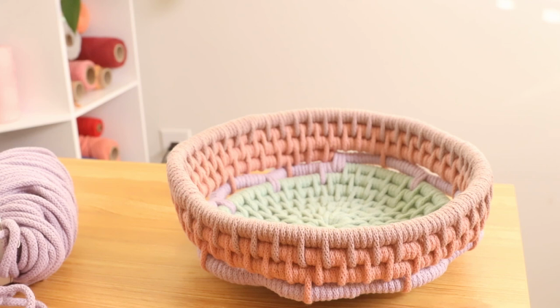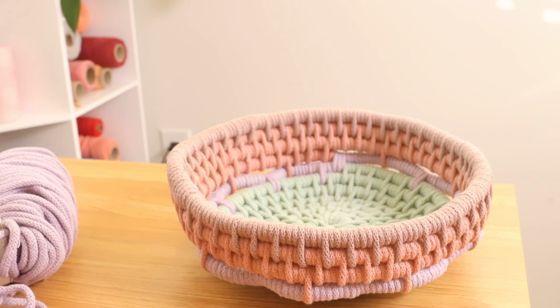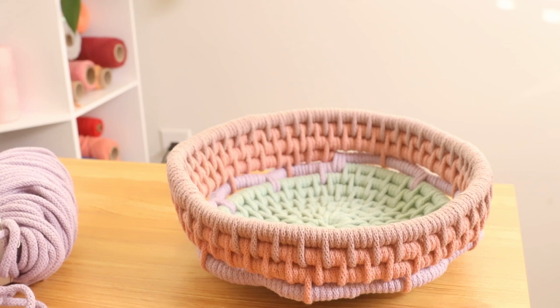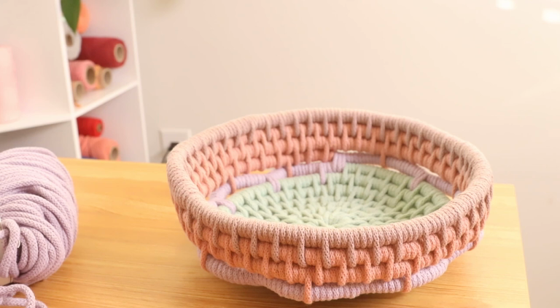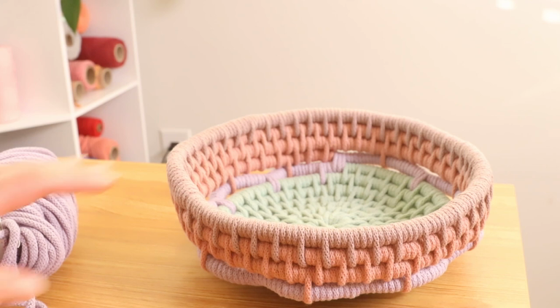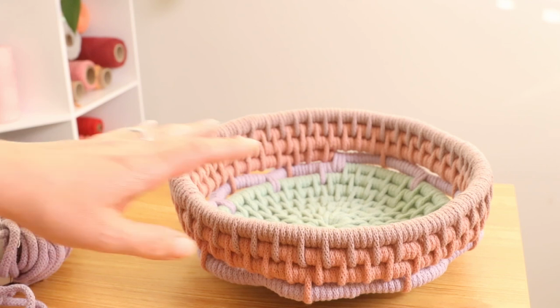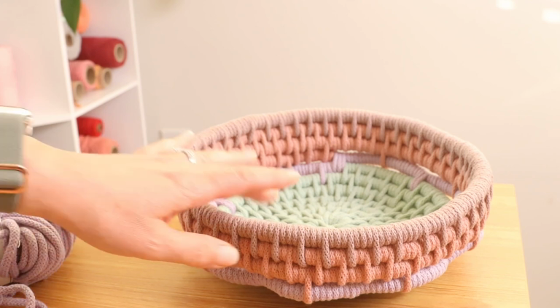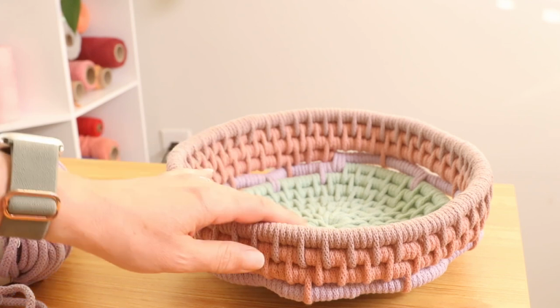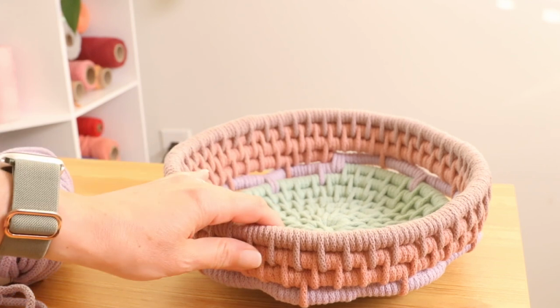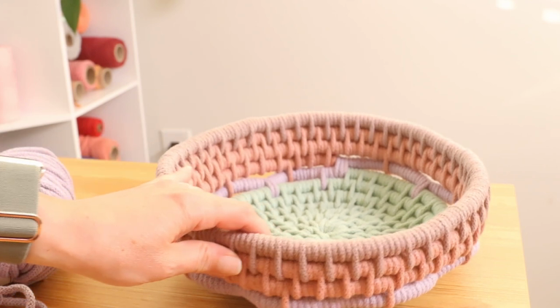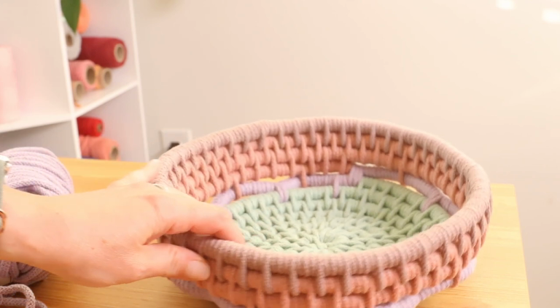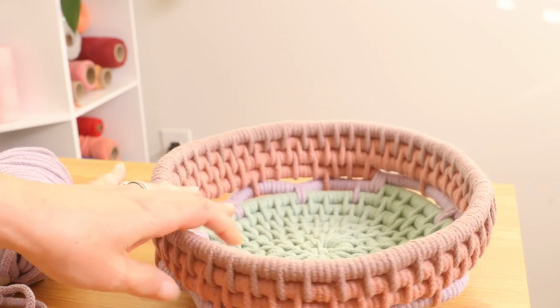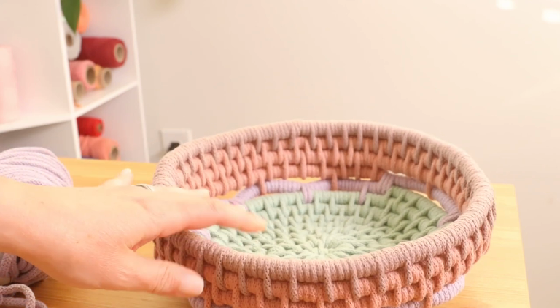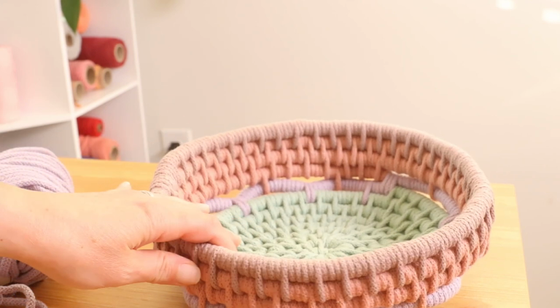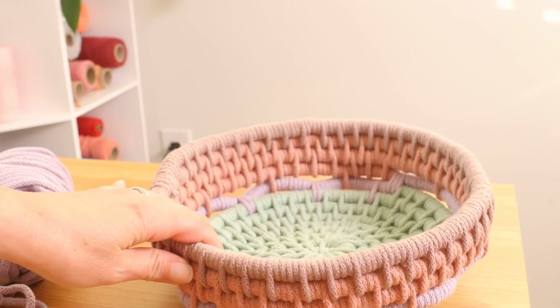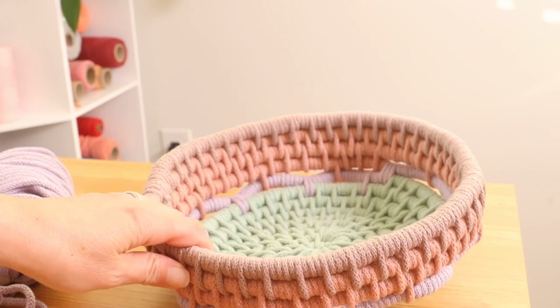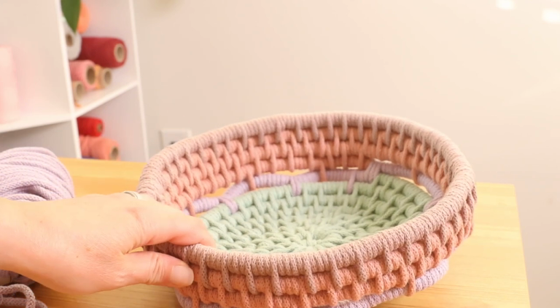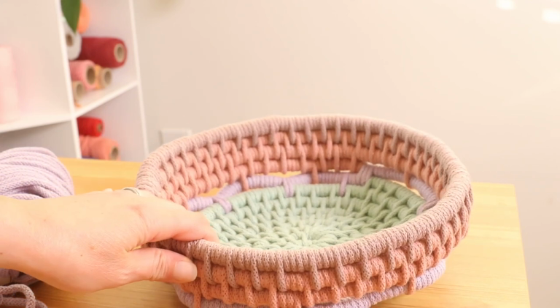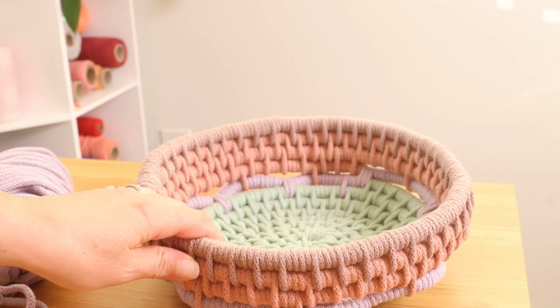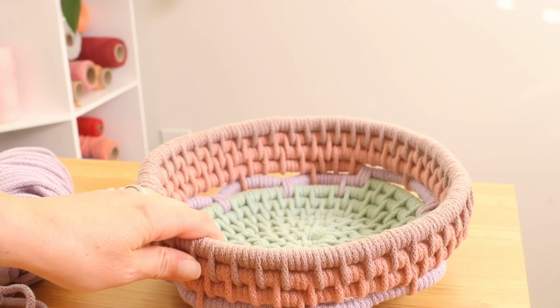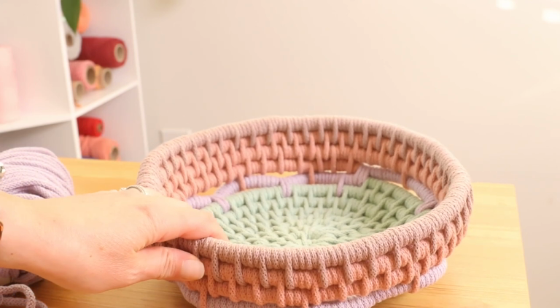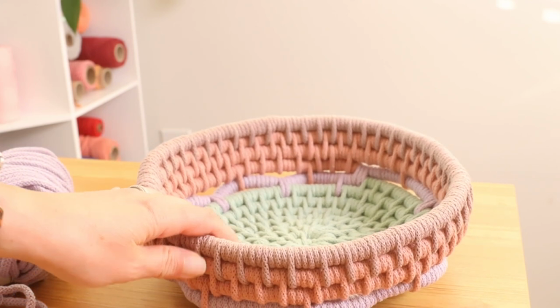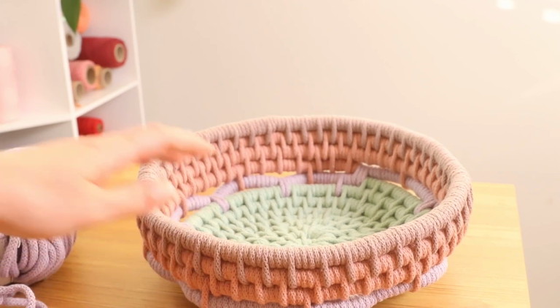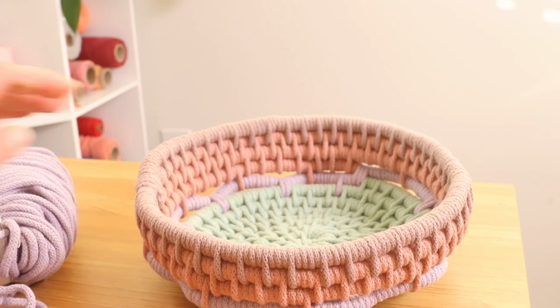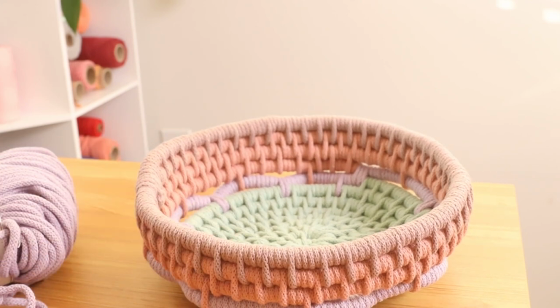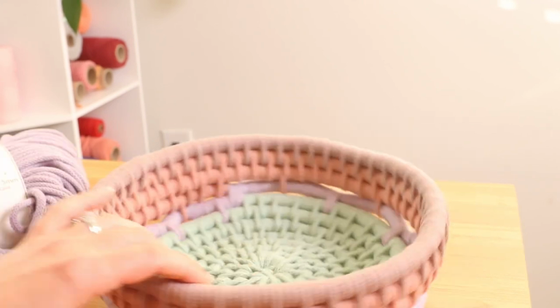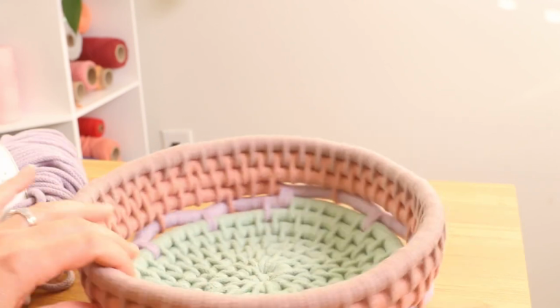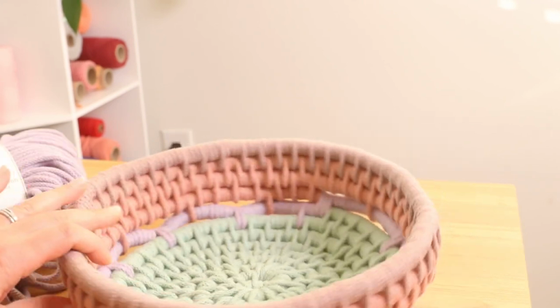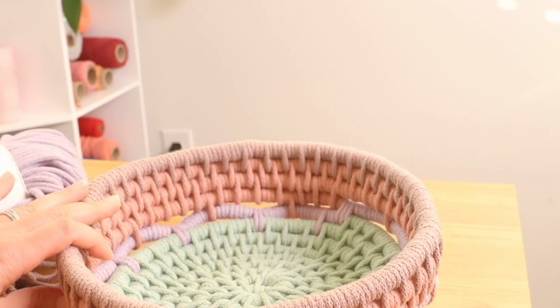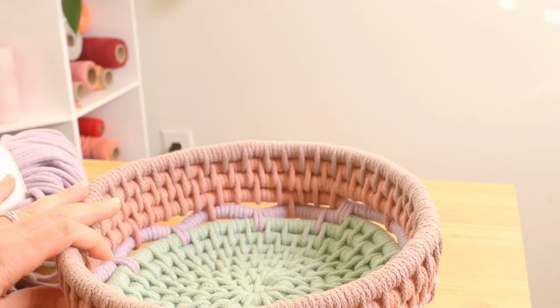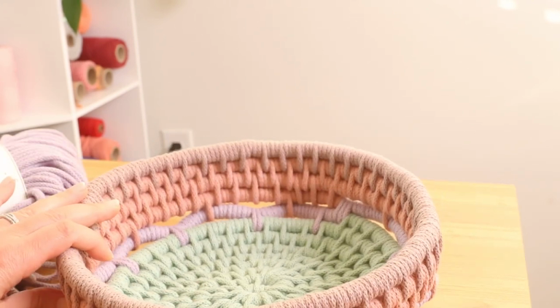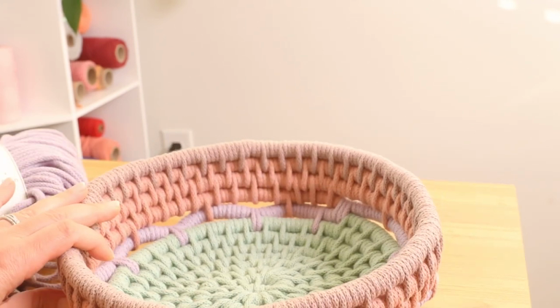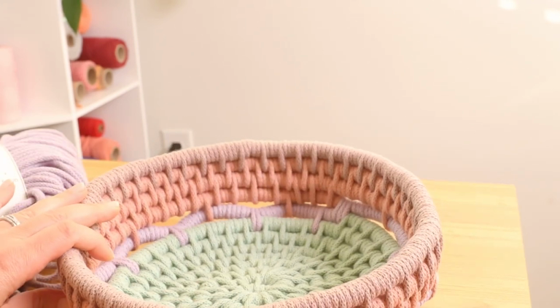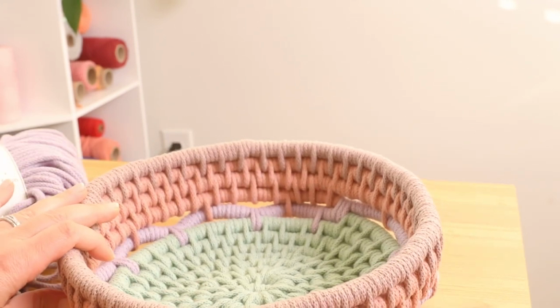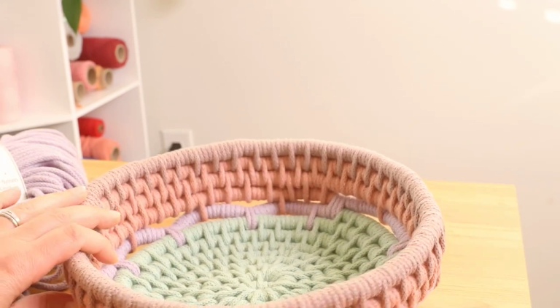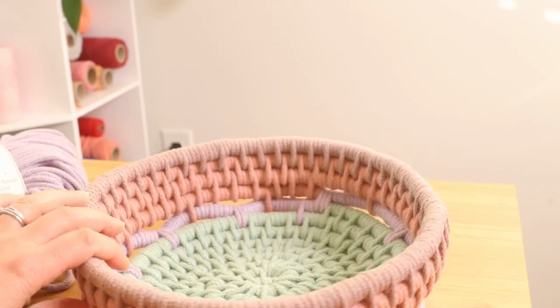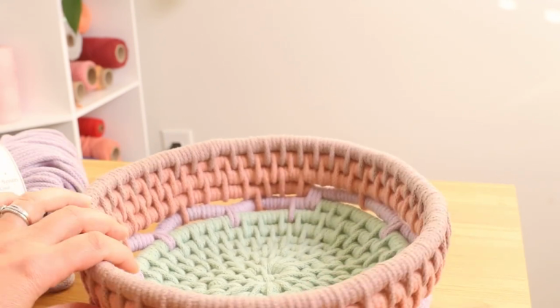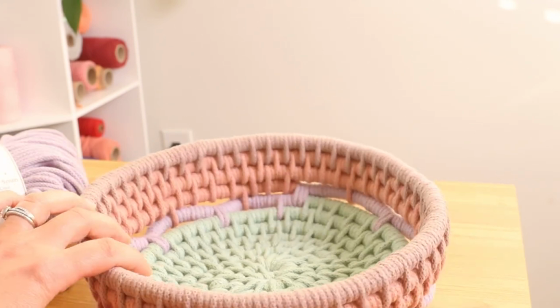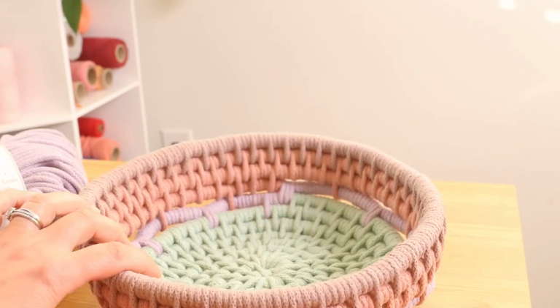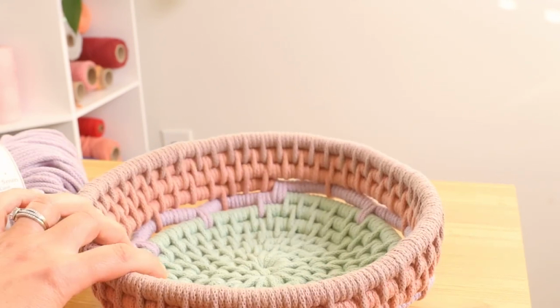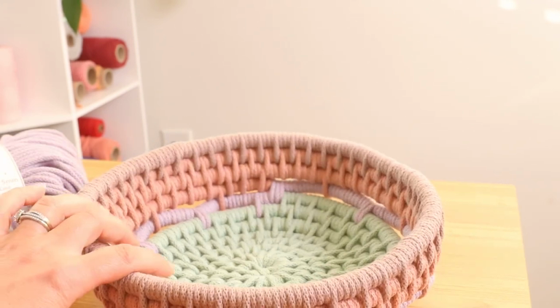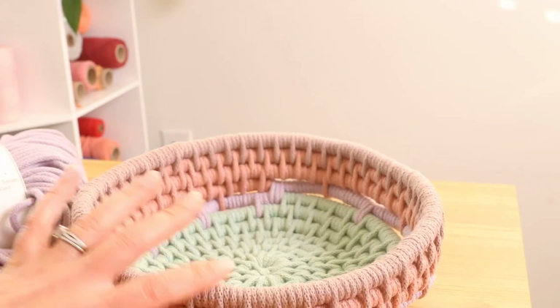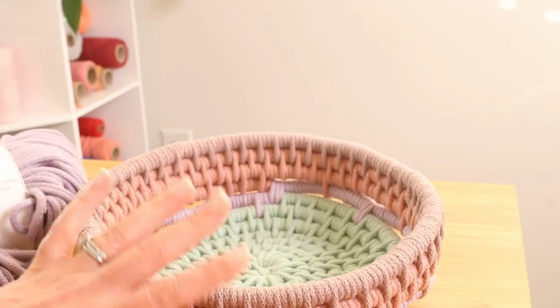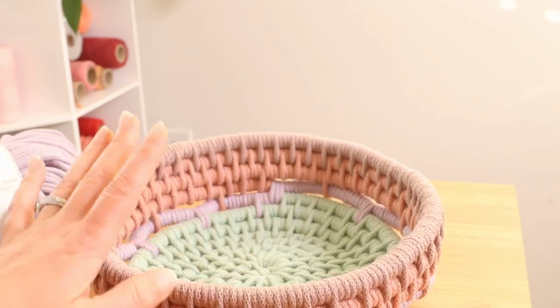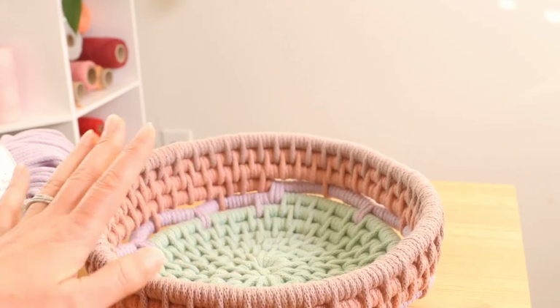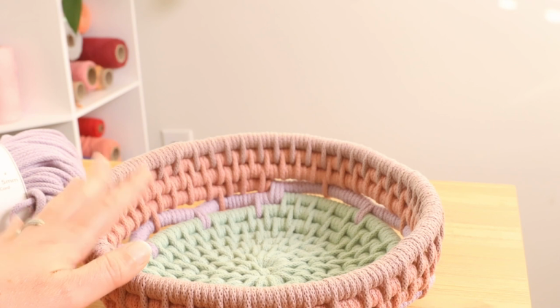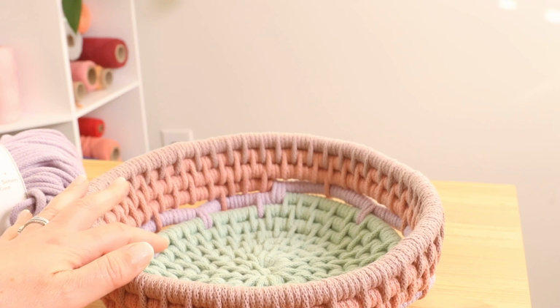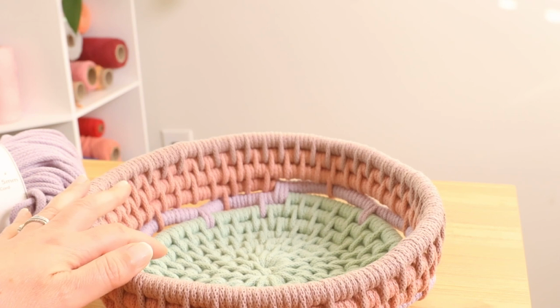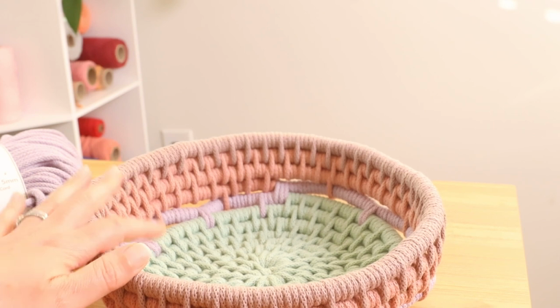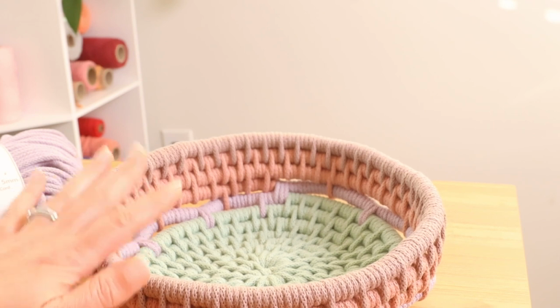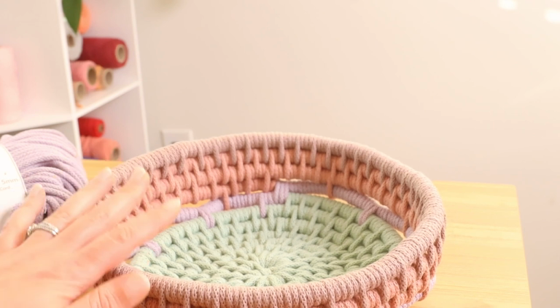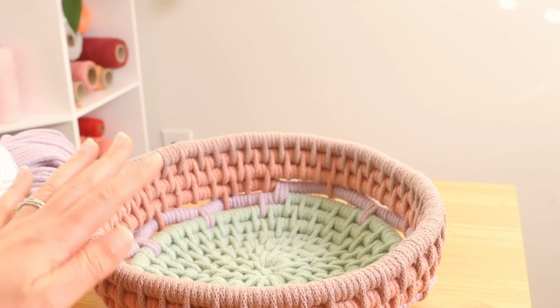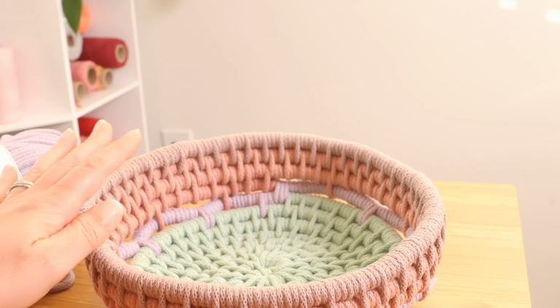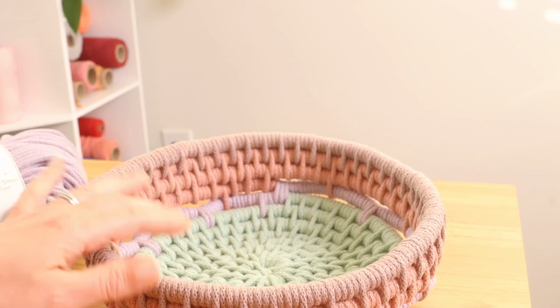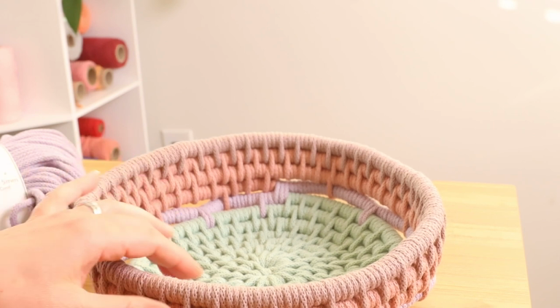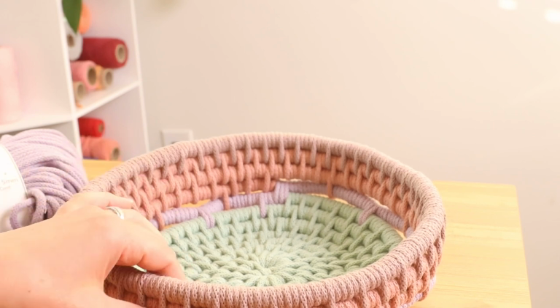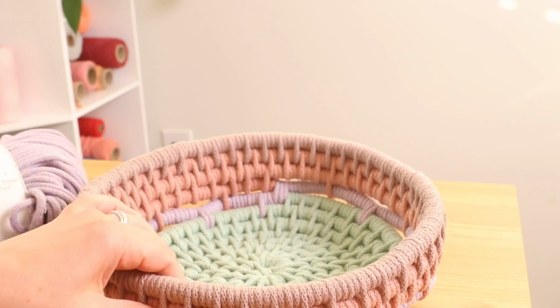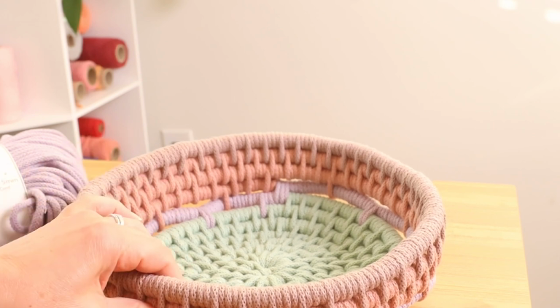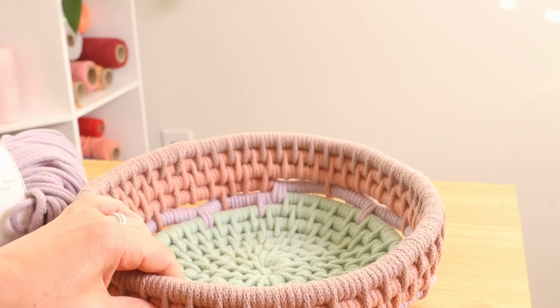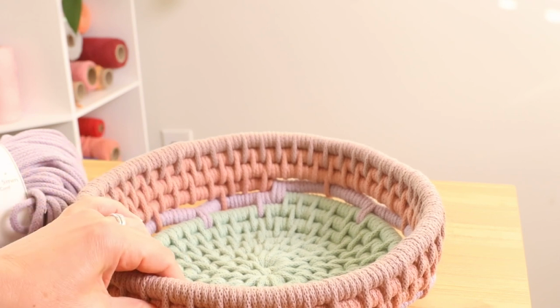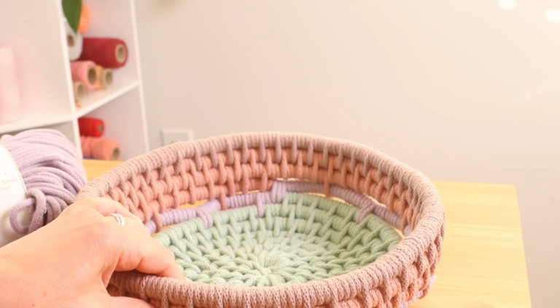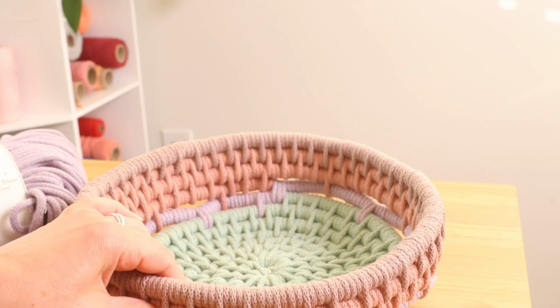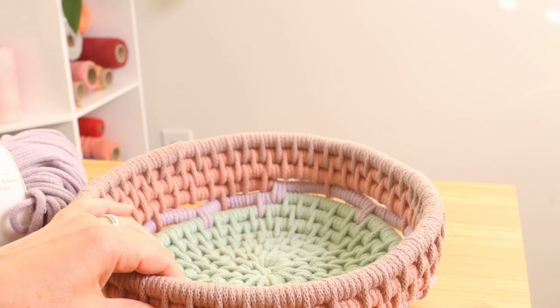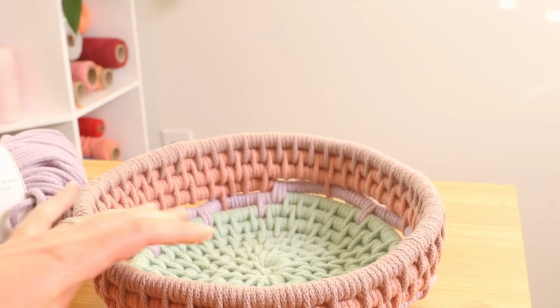I want to show you how you can make a handle for baskets. This handle will be good to use for any of the baskets that you have seen me make so far.